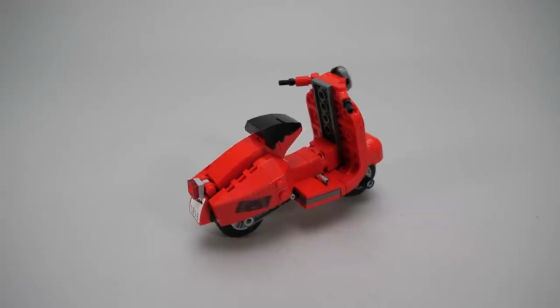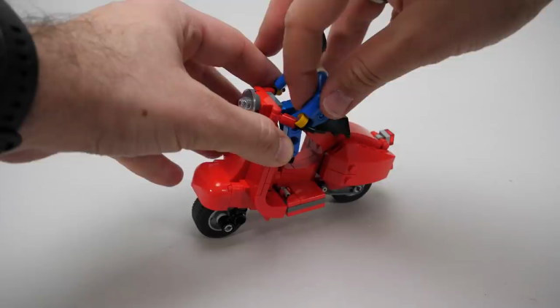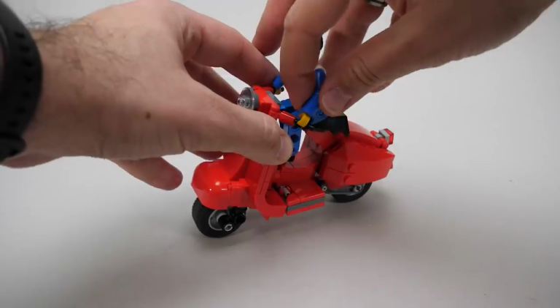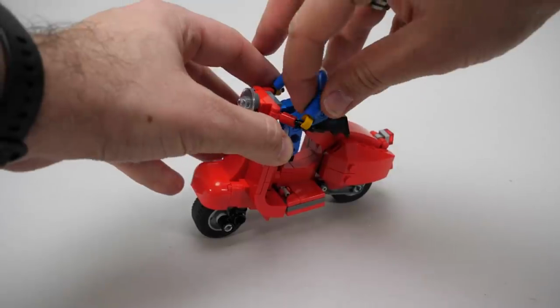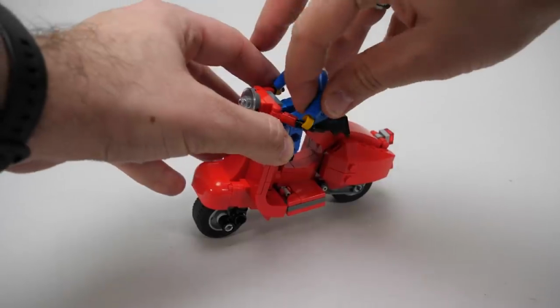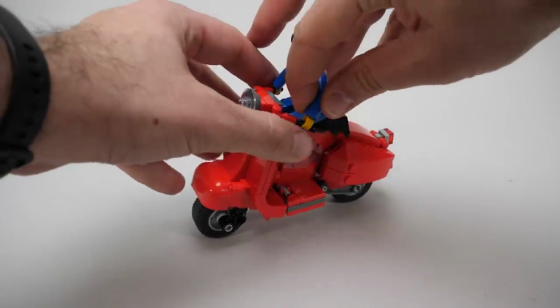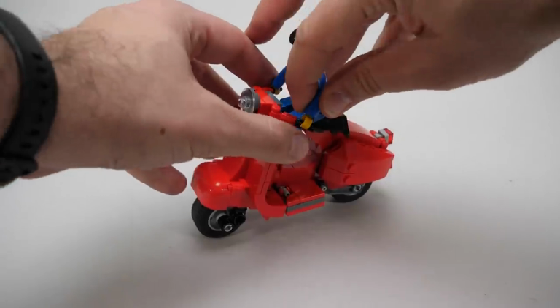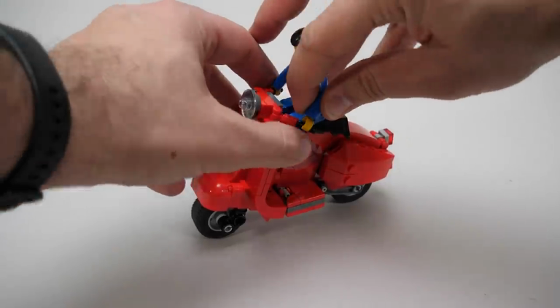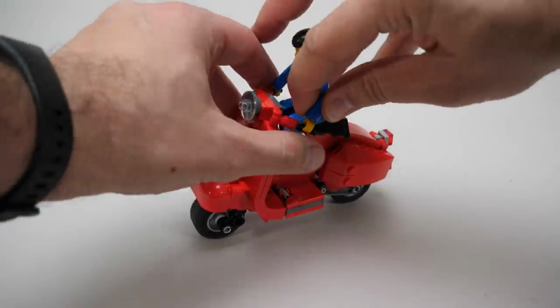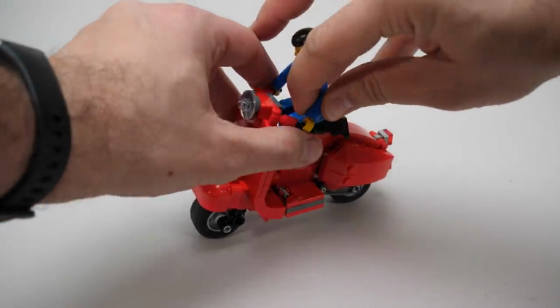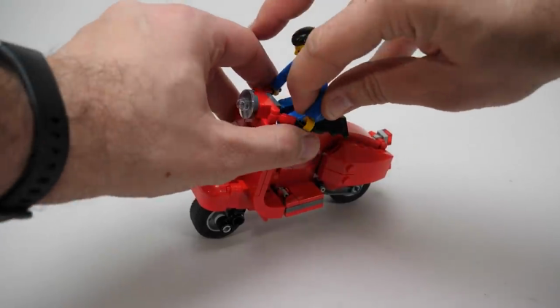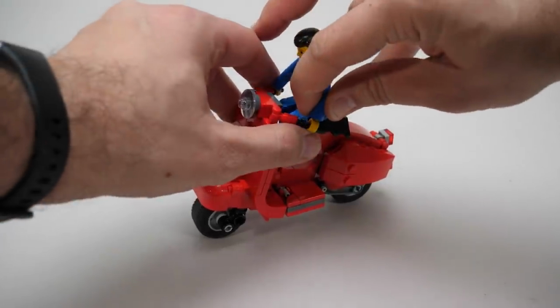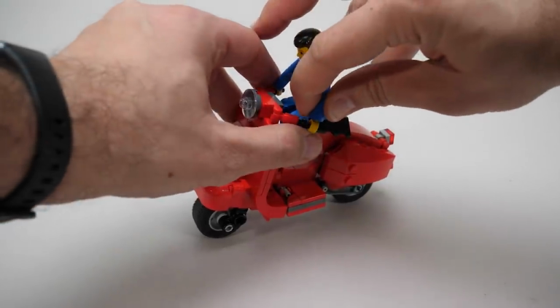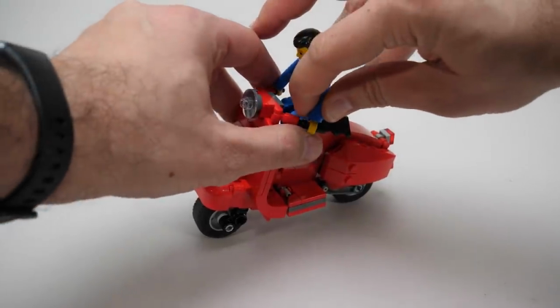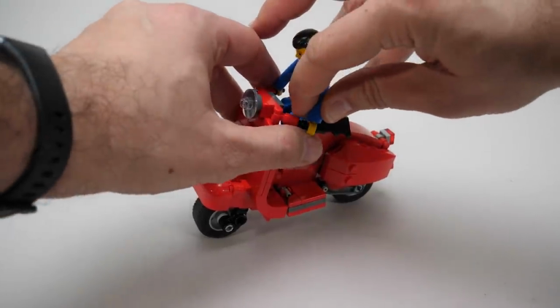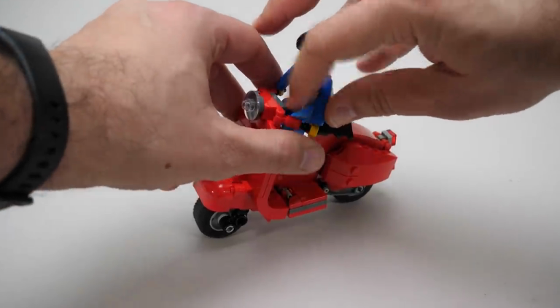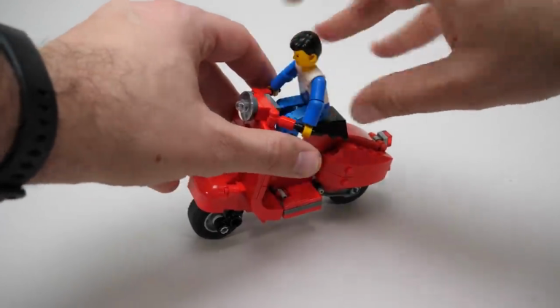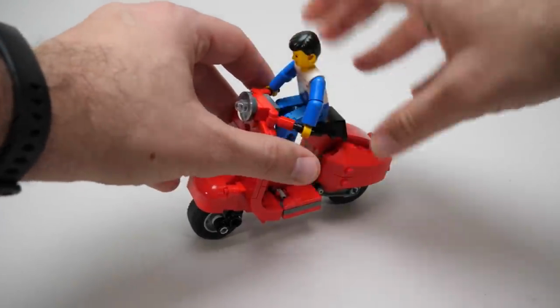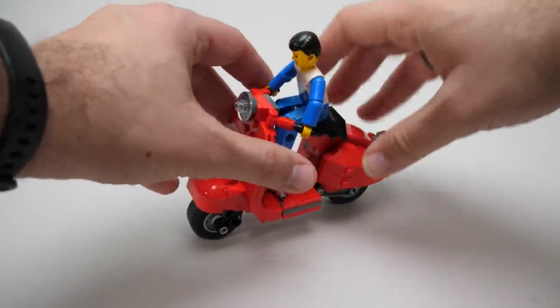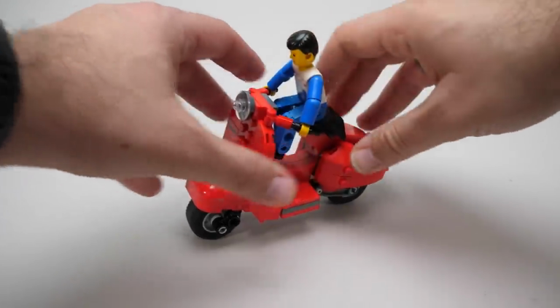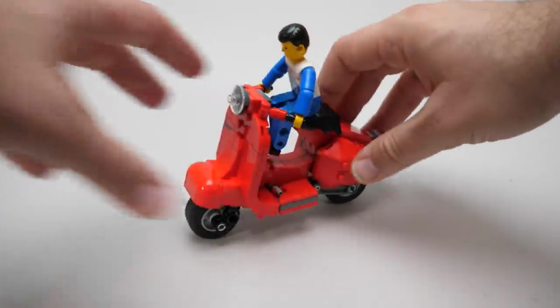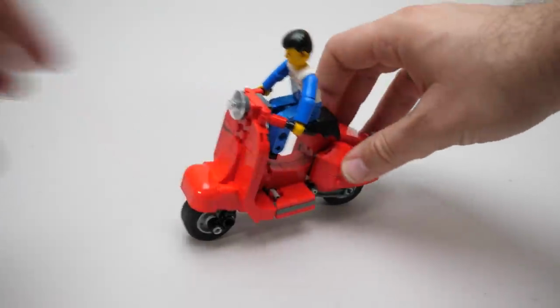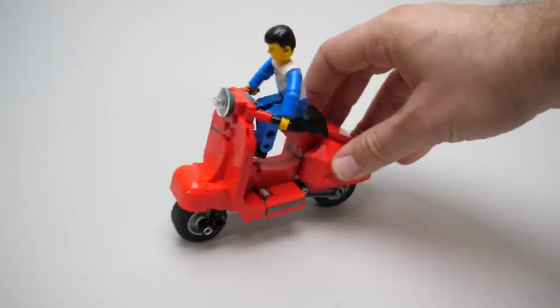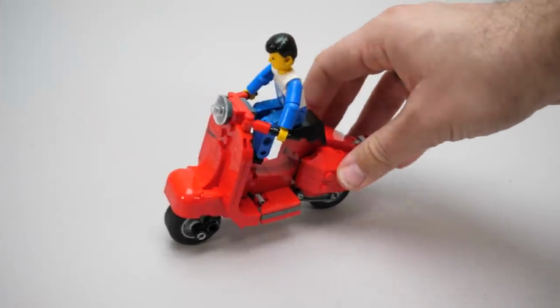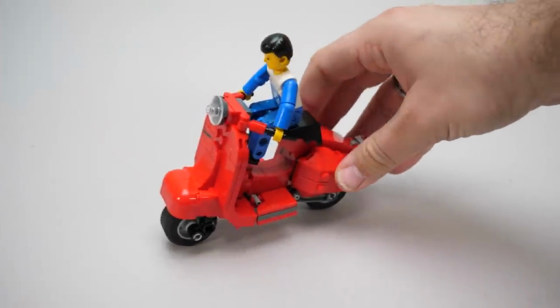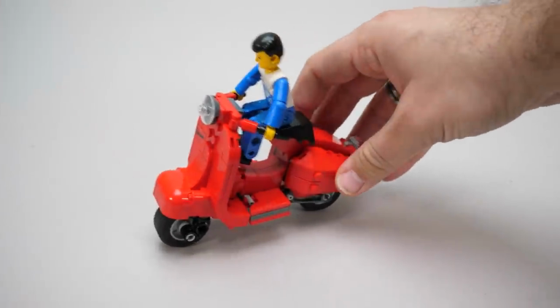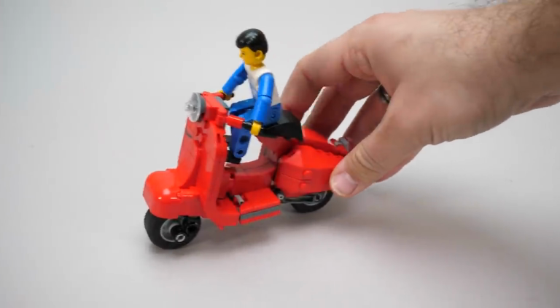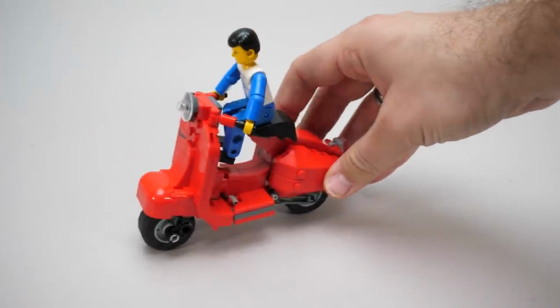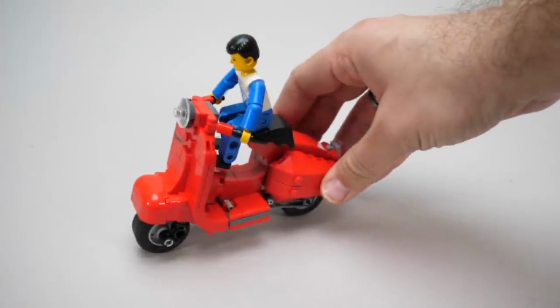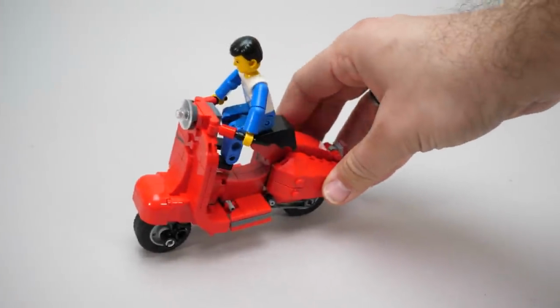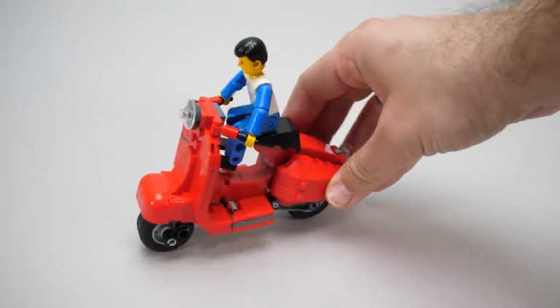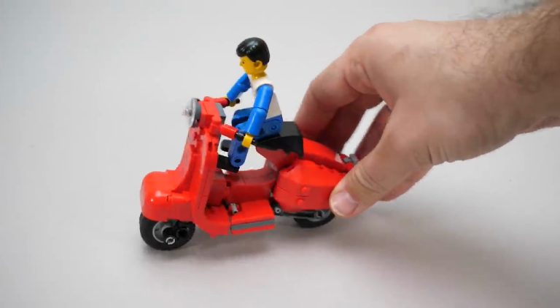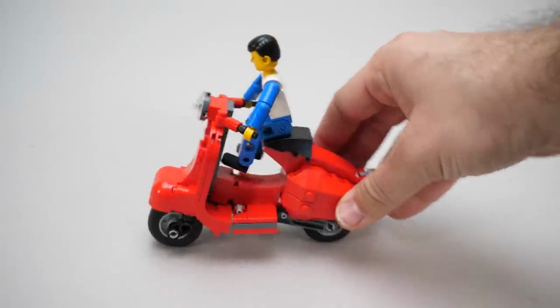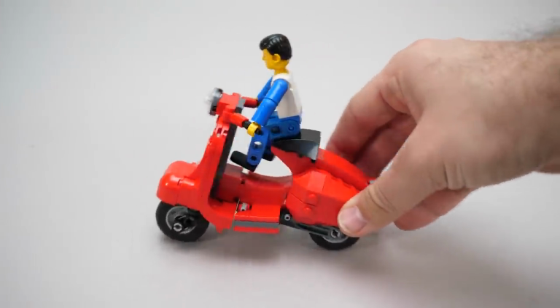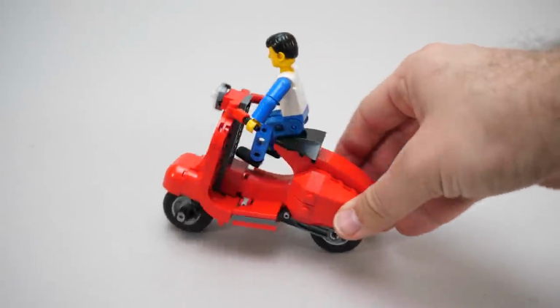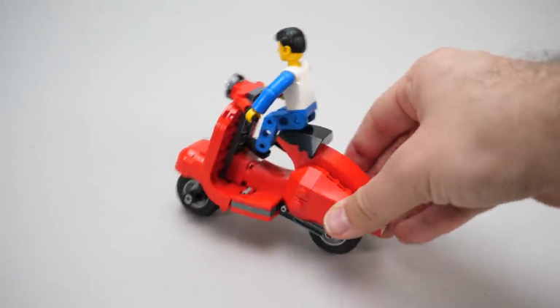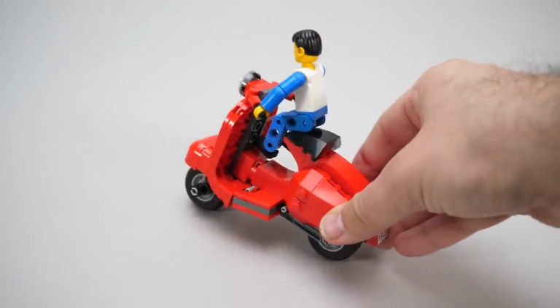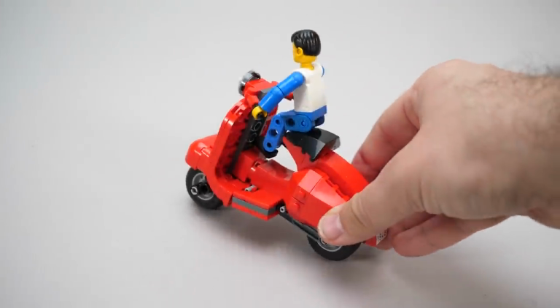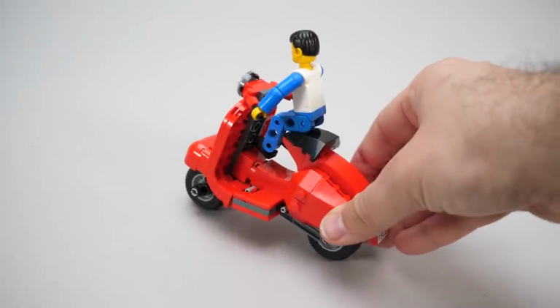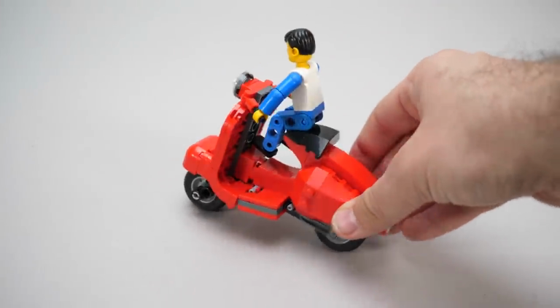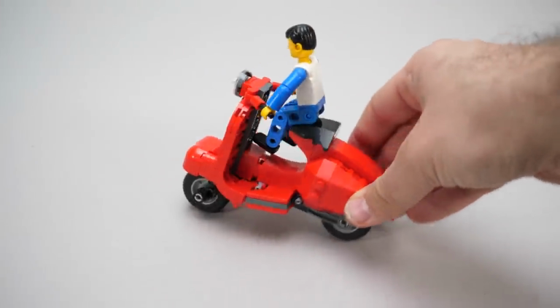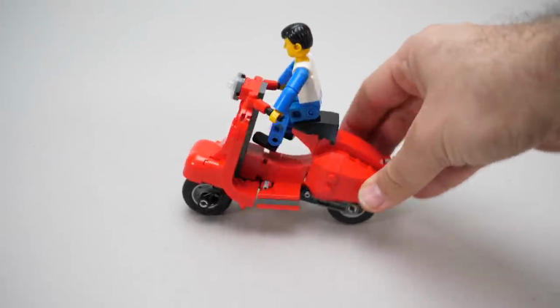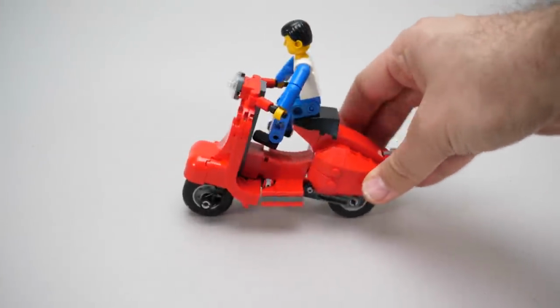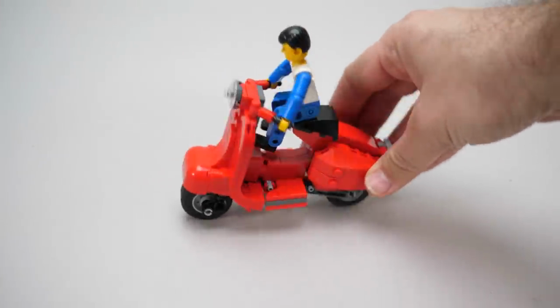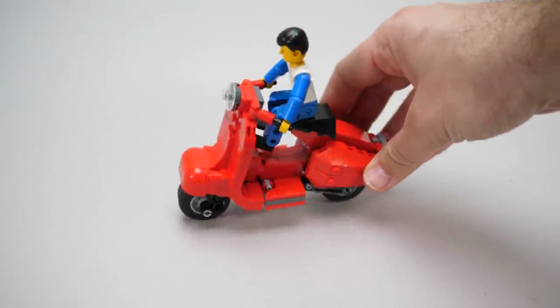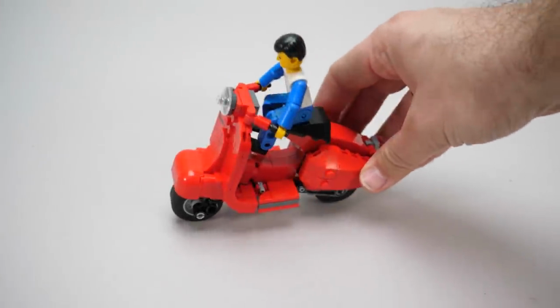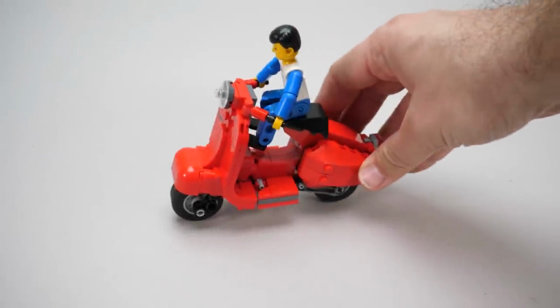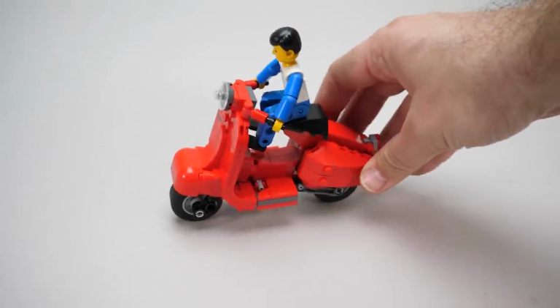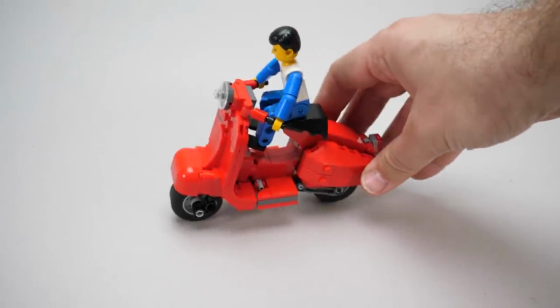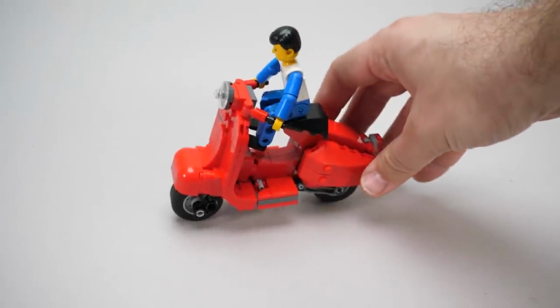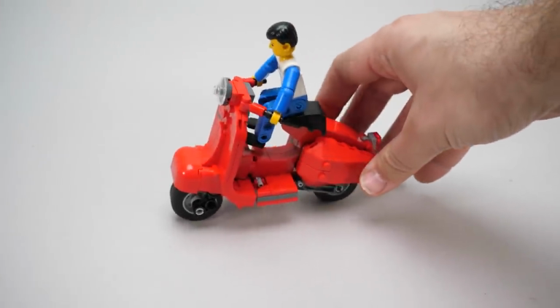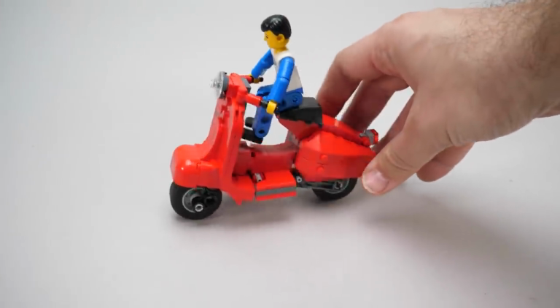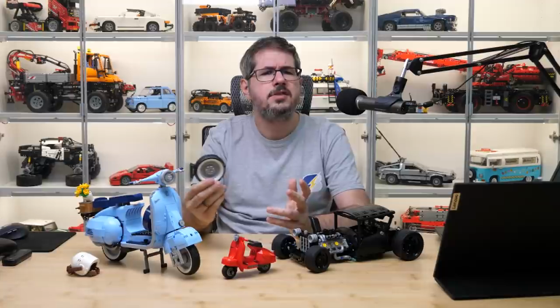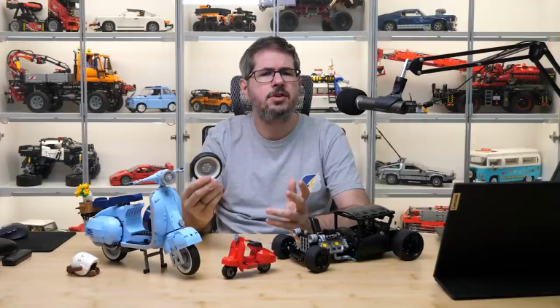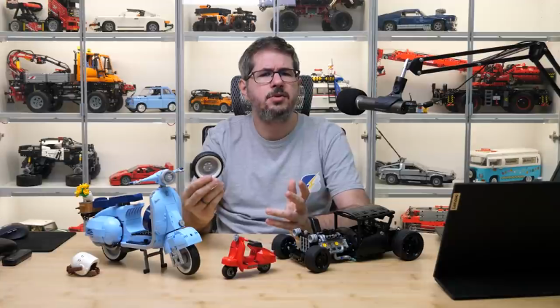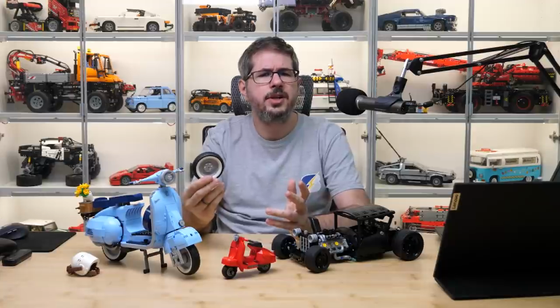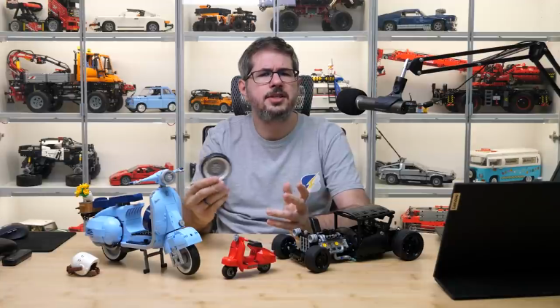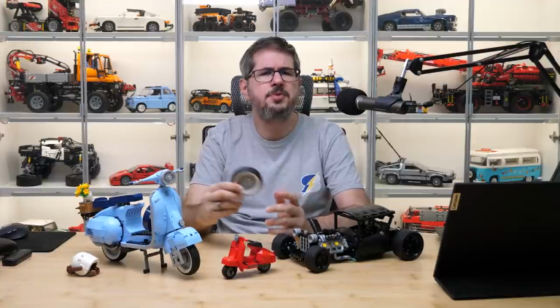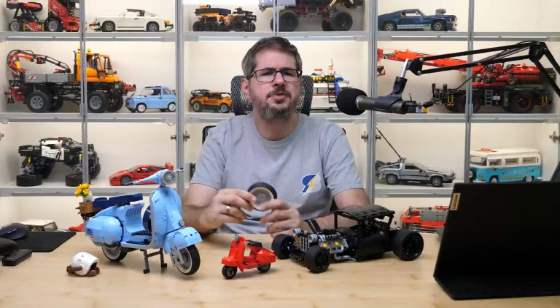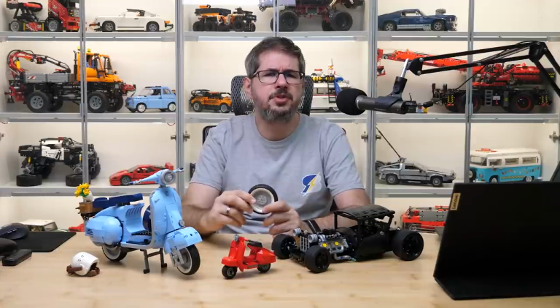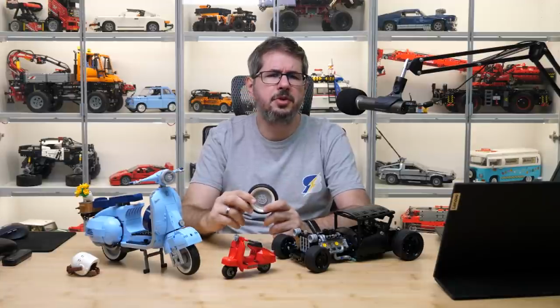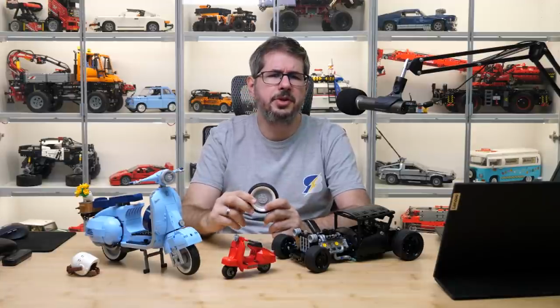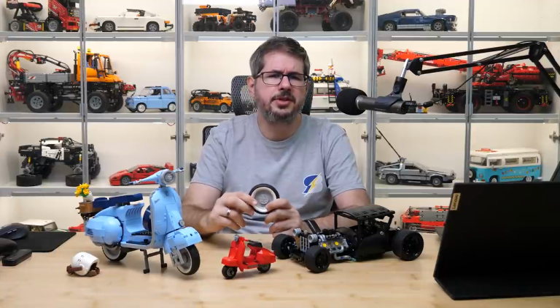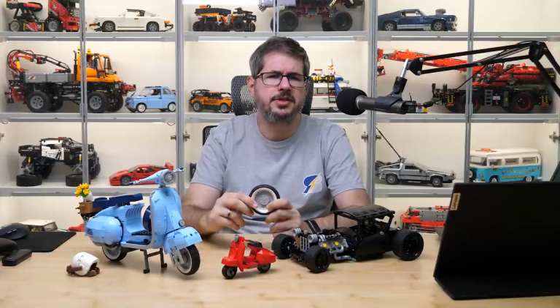It does not have steering and it's too big for the Technic figures, but we can't have everything unfortunately. So, let's move to the wheels.